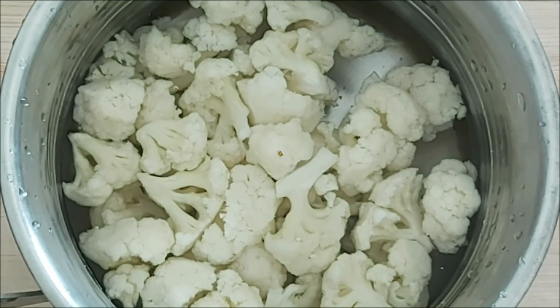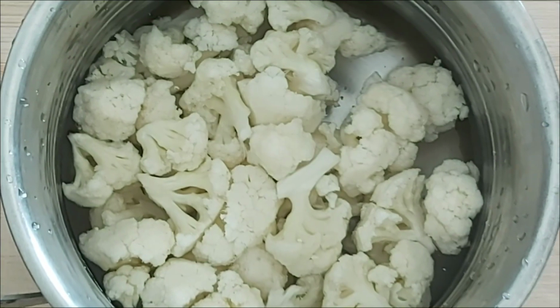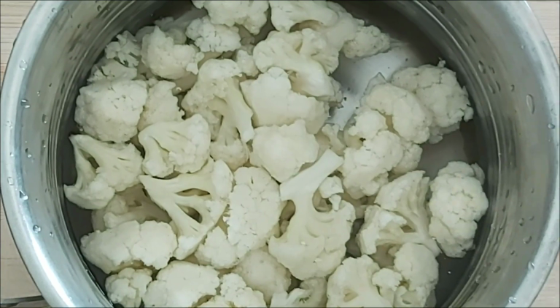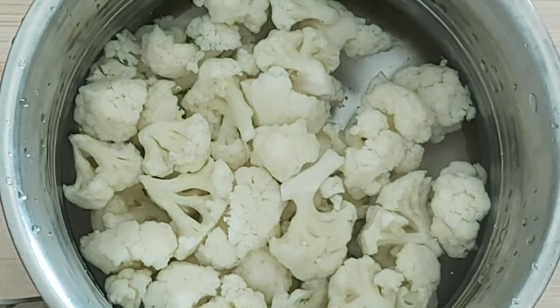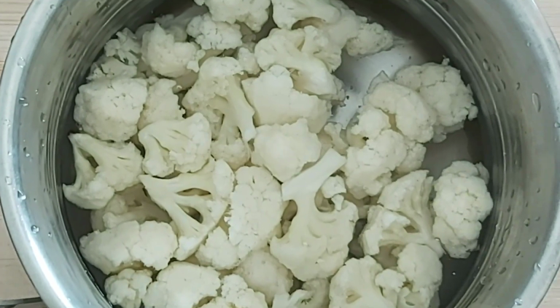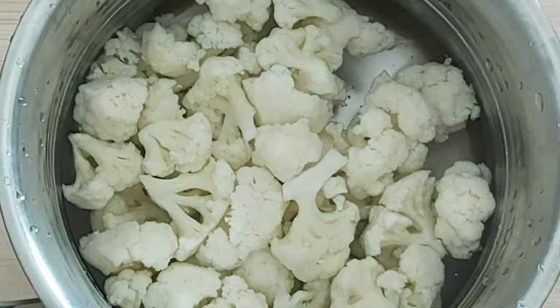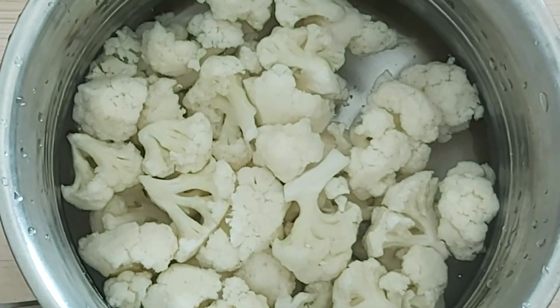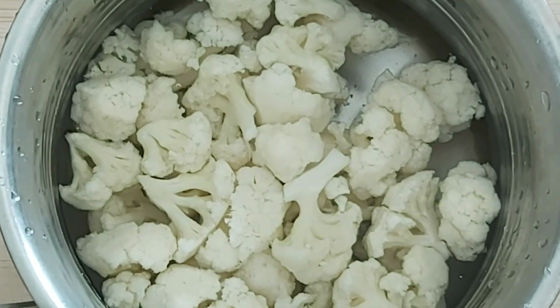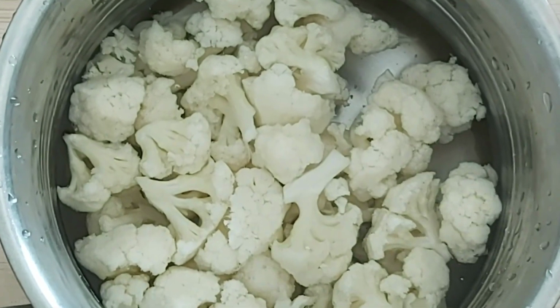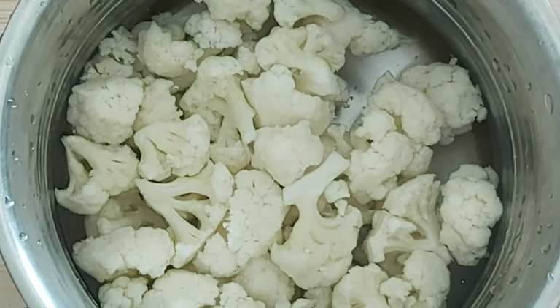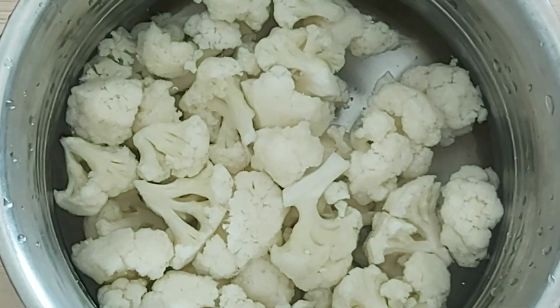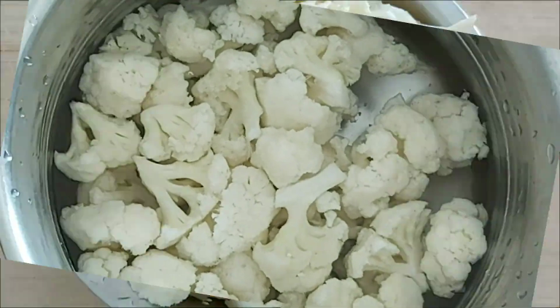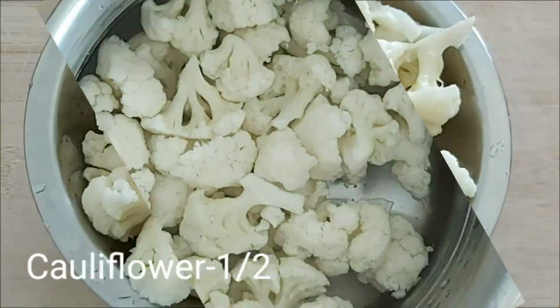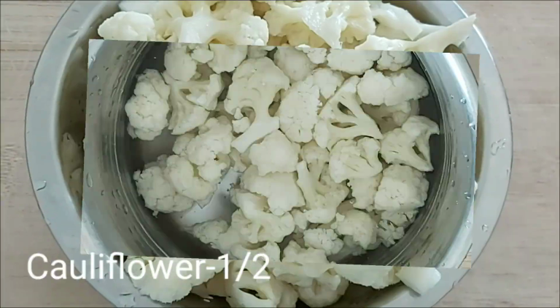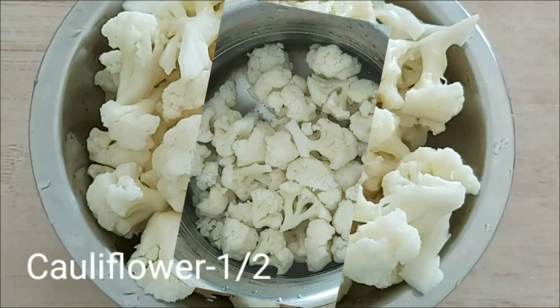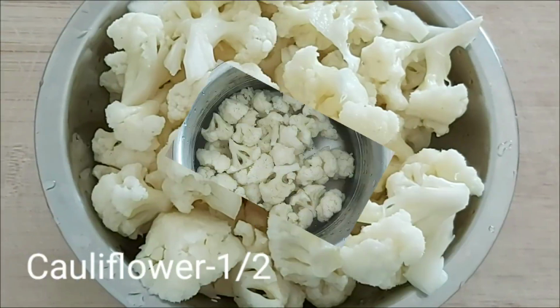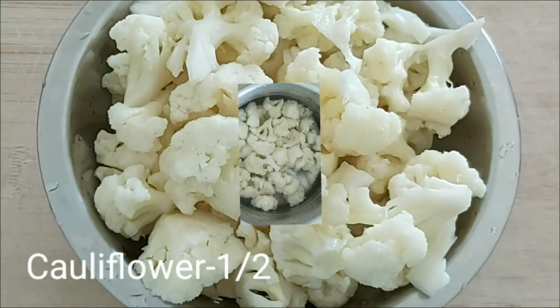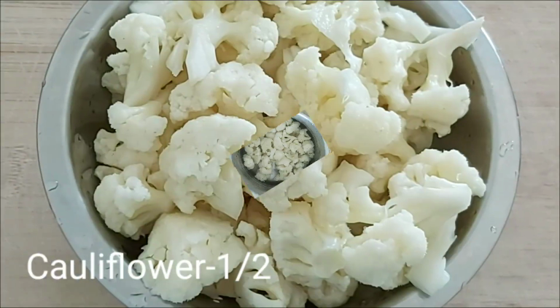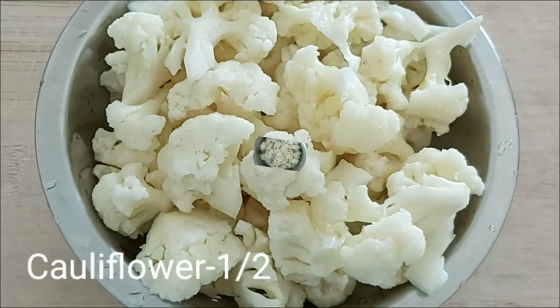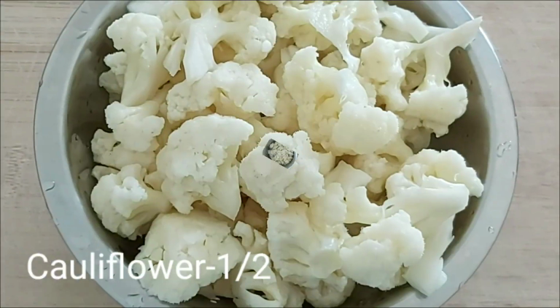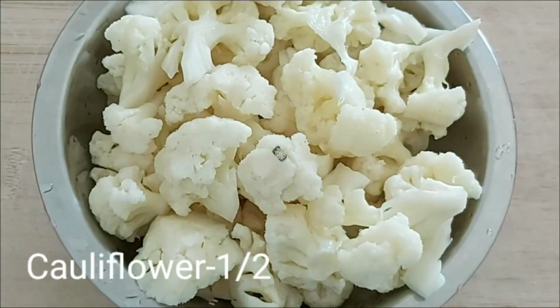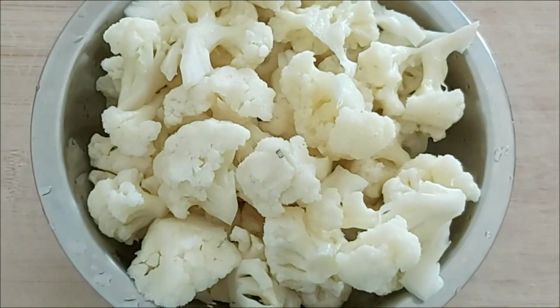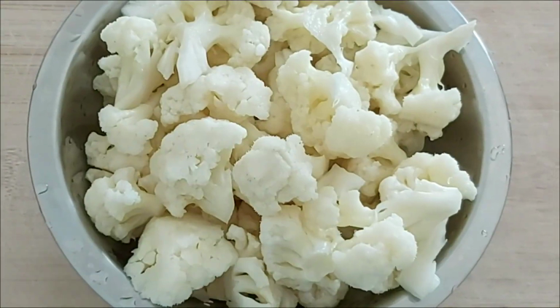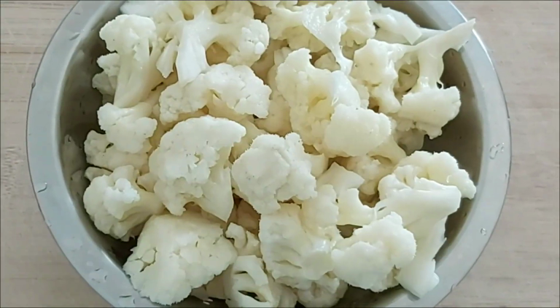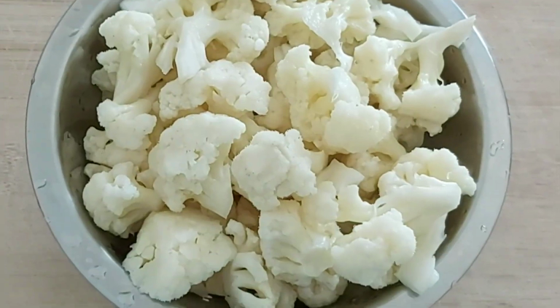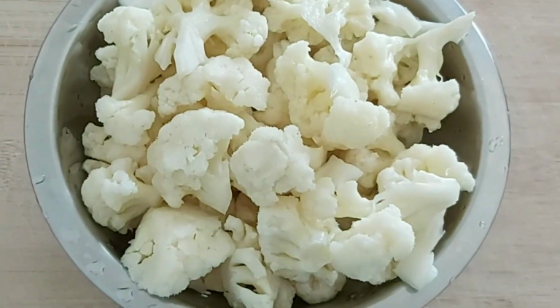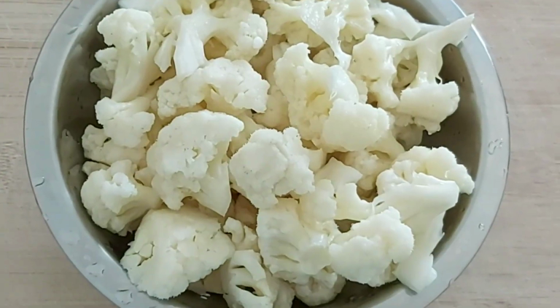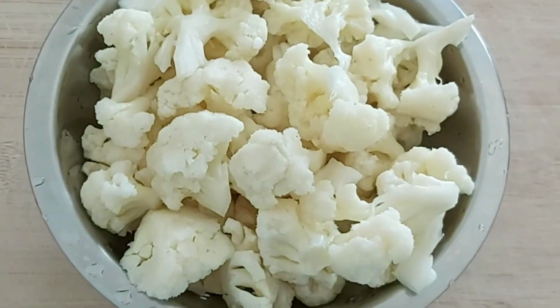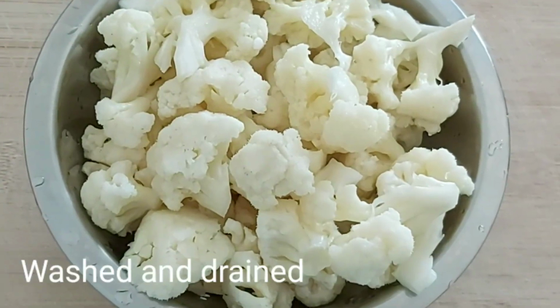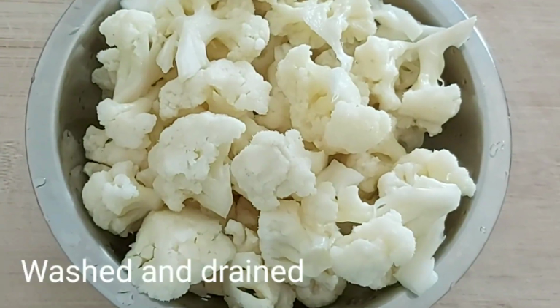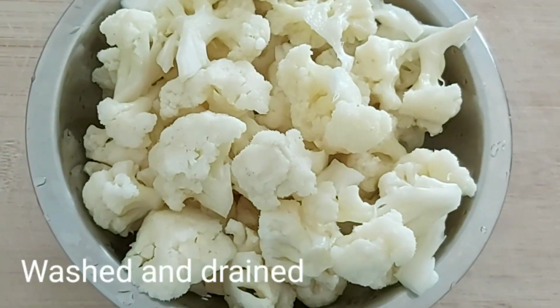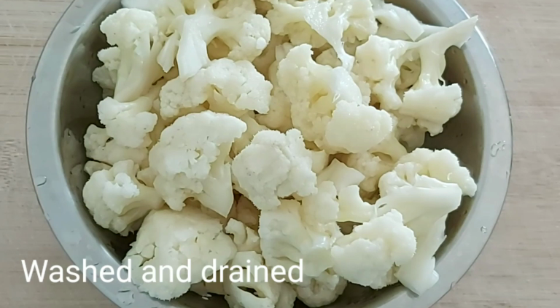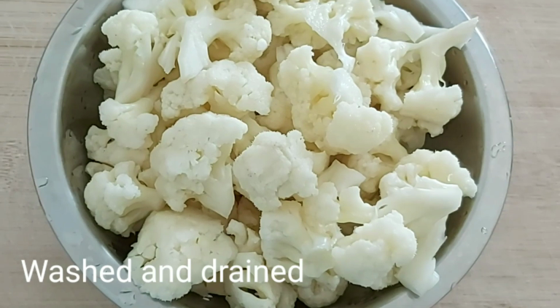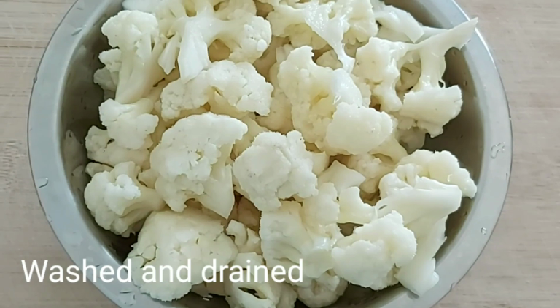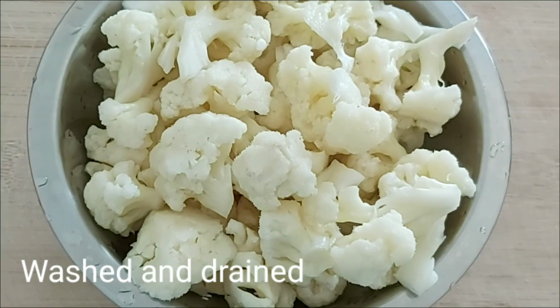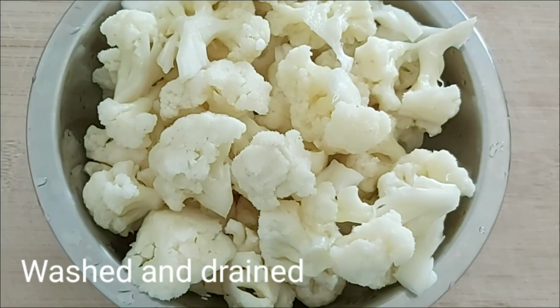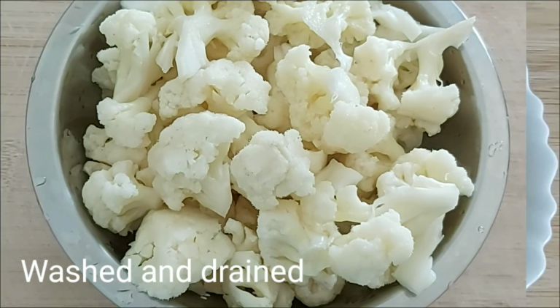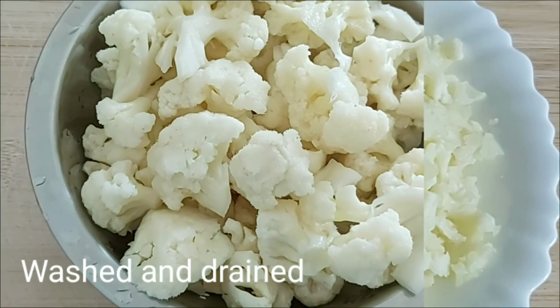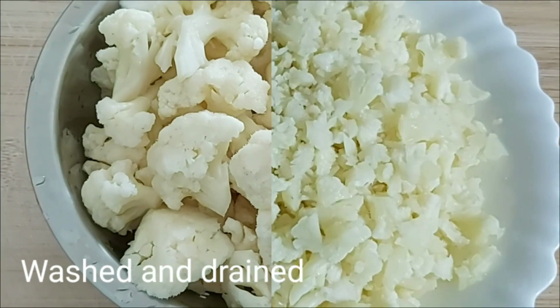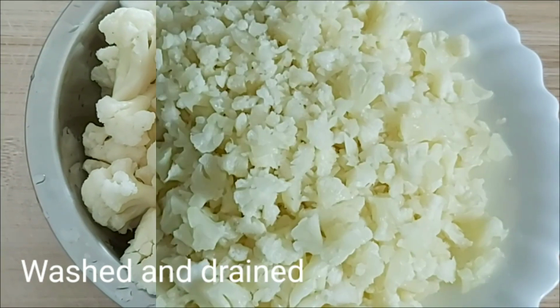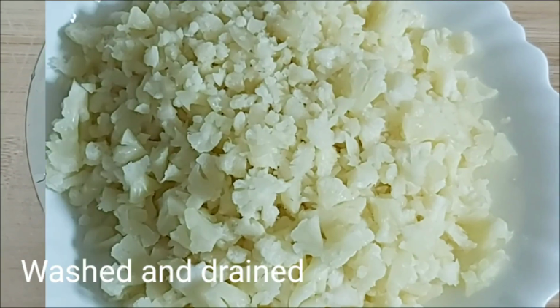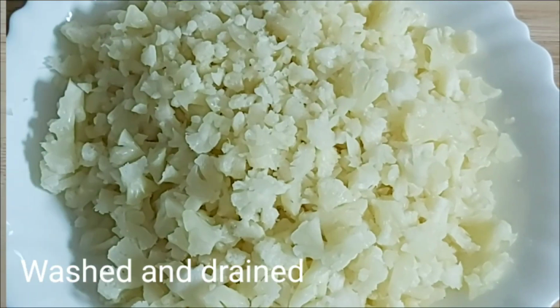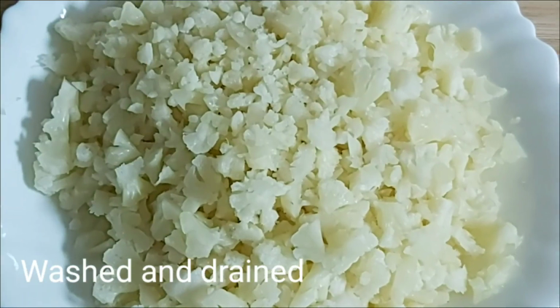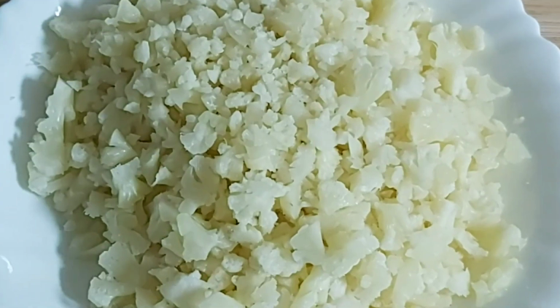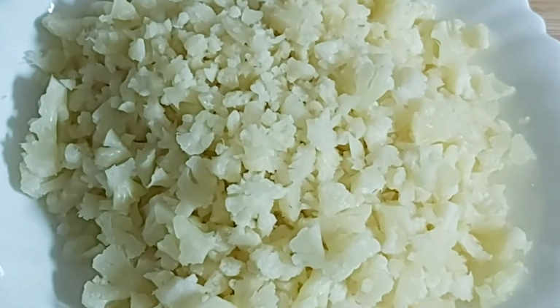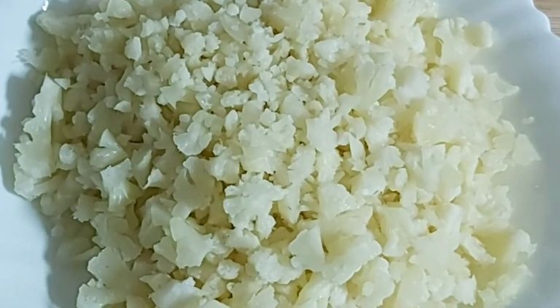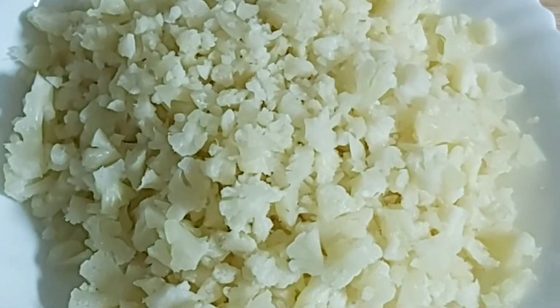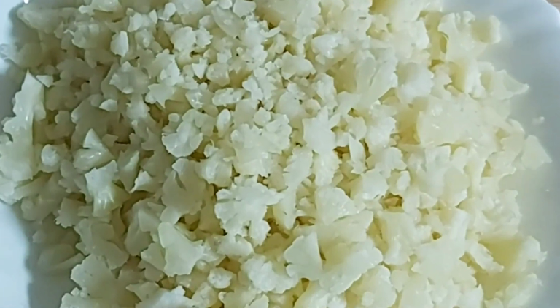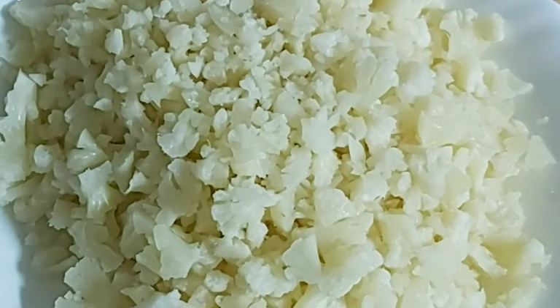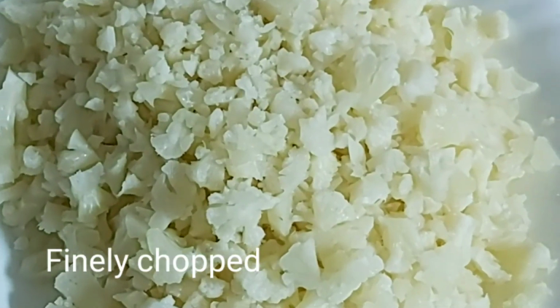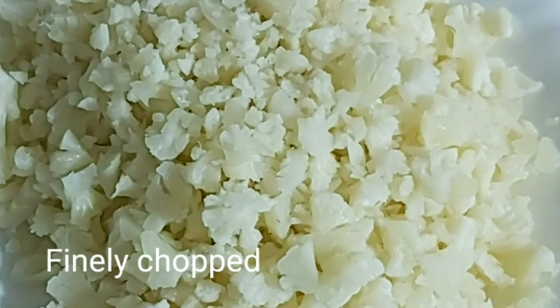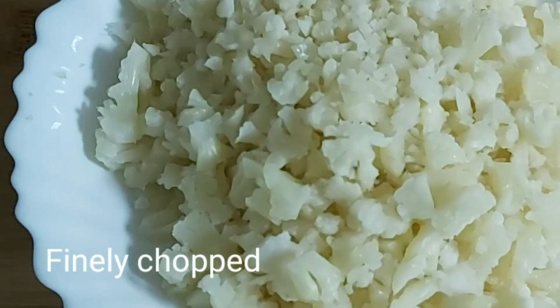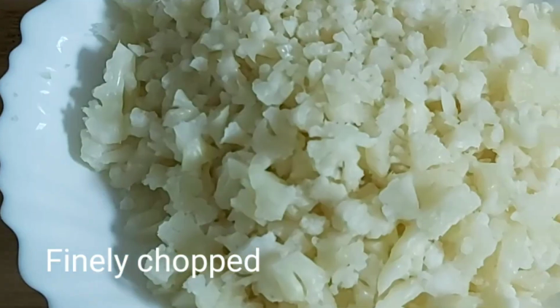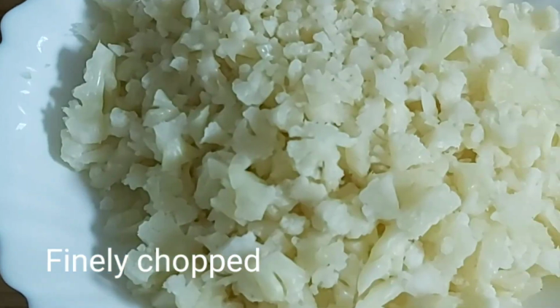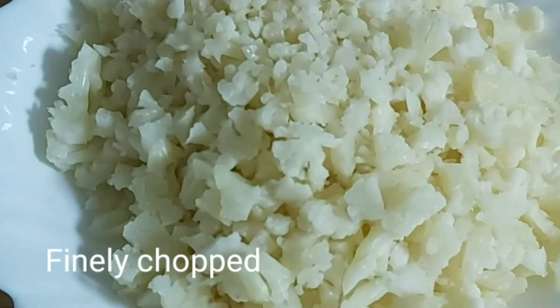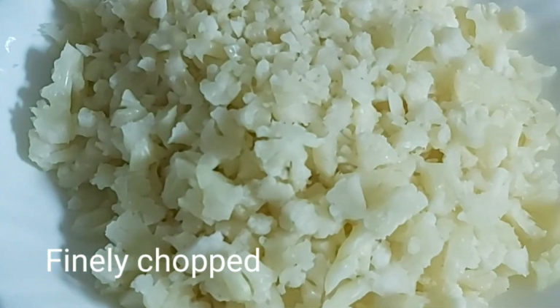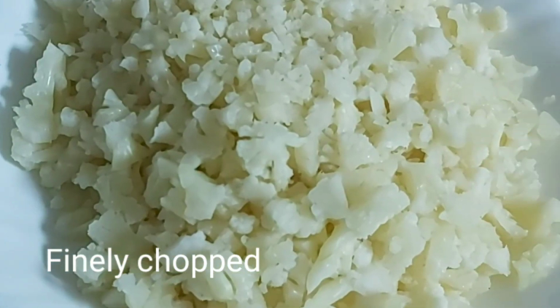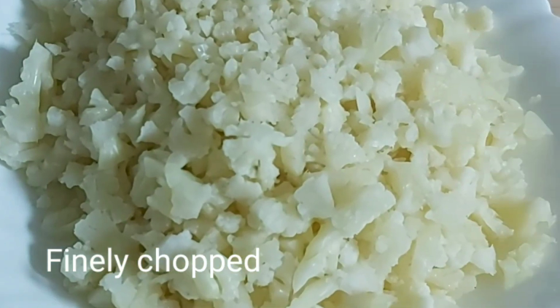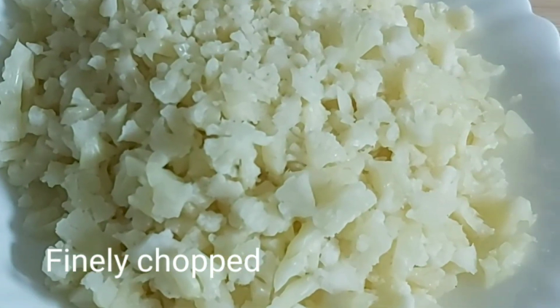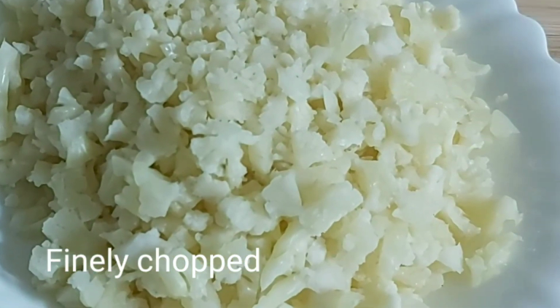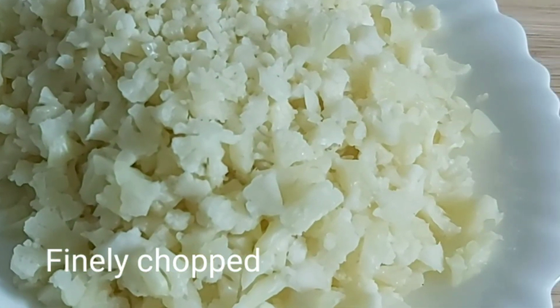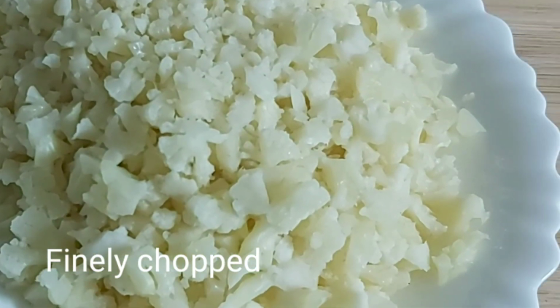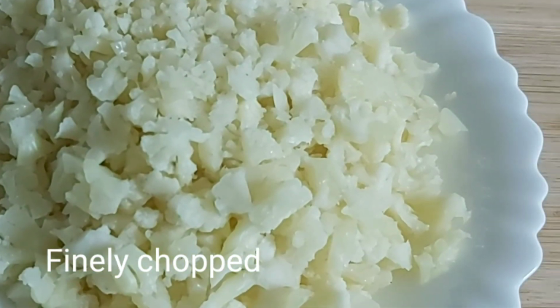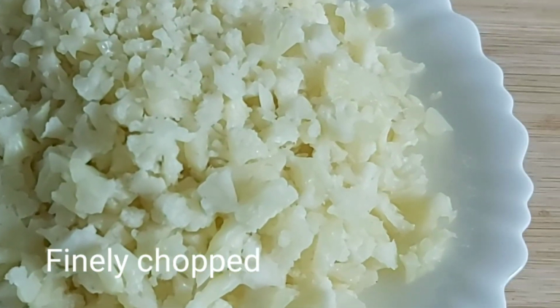While the cauliflower is washed and drained, I will finish finely chopping it.